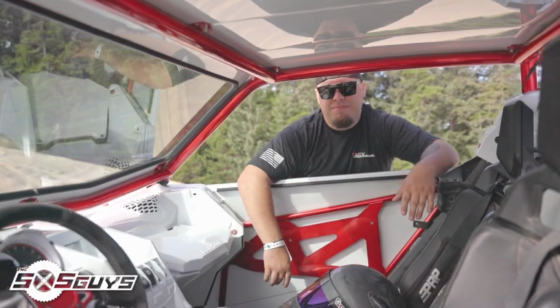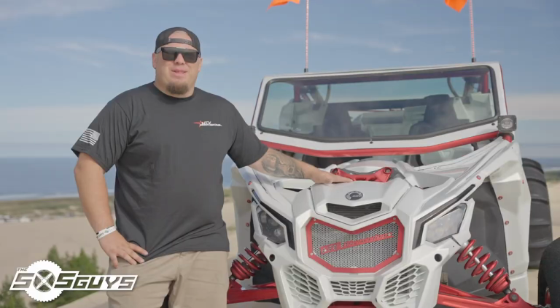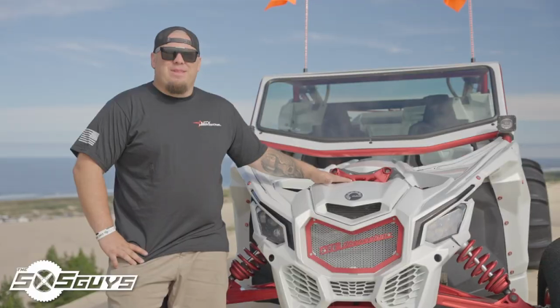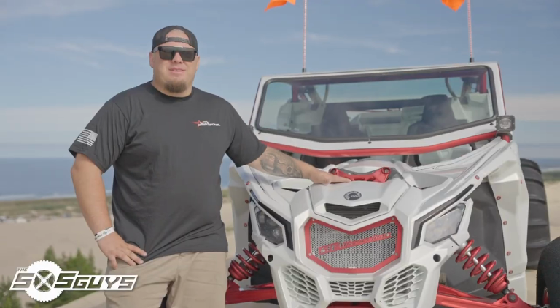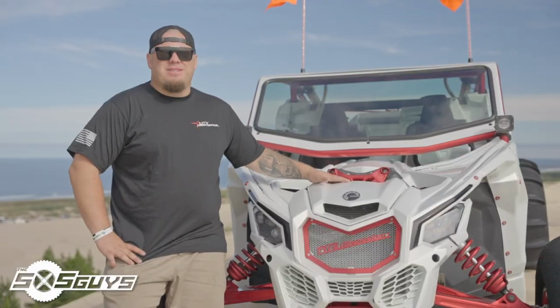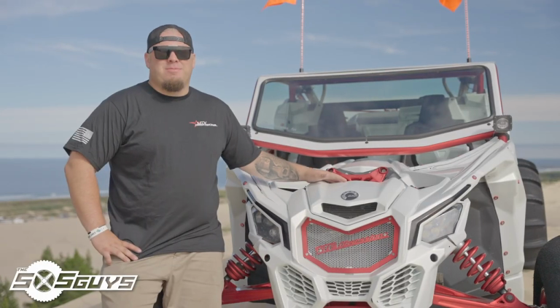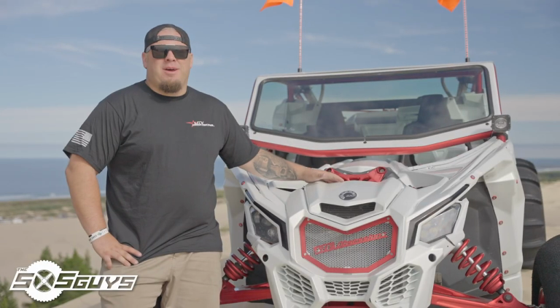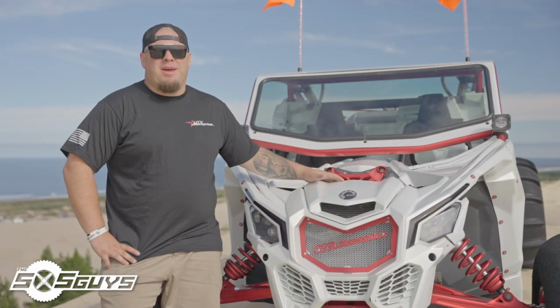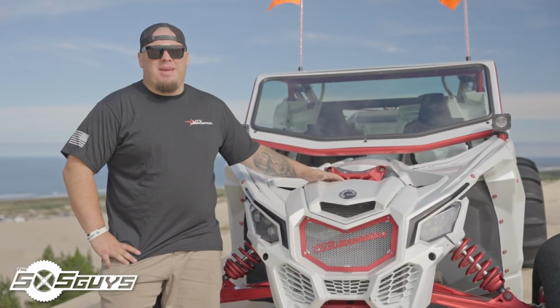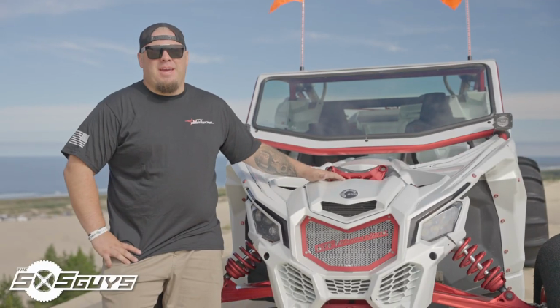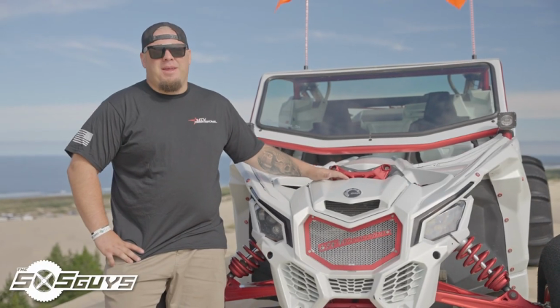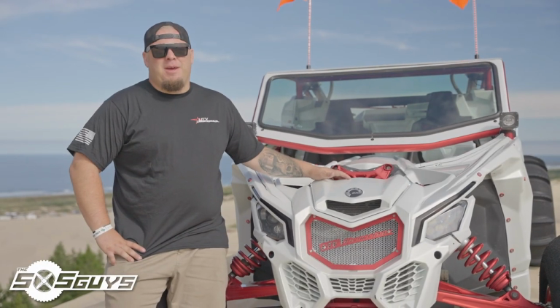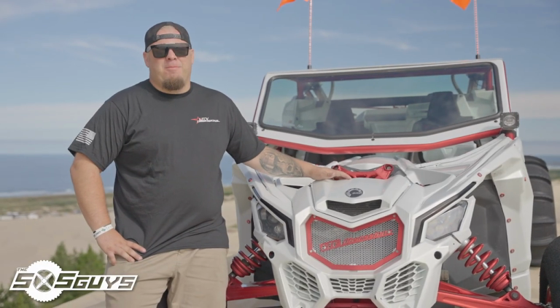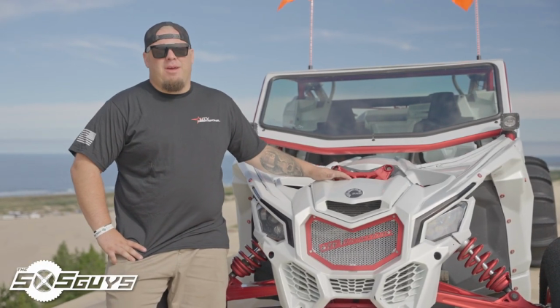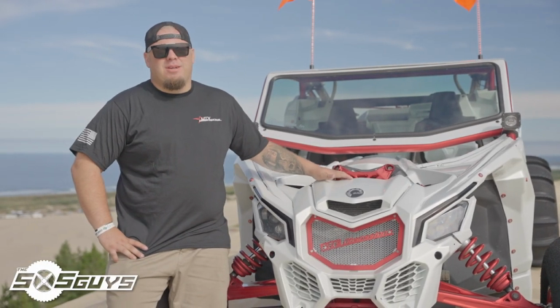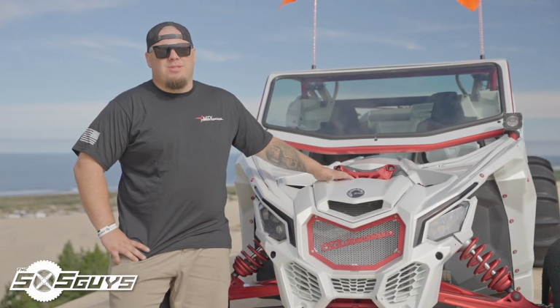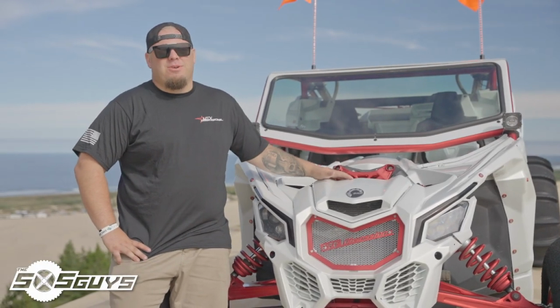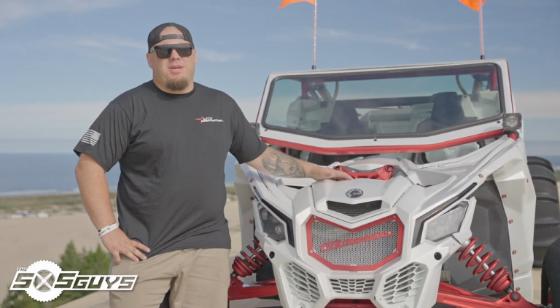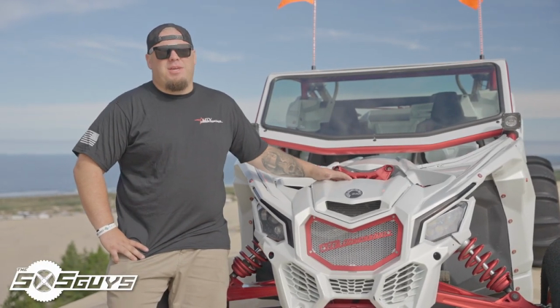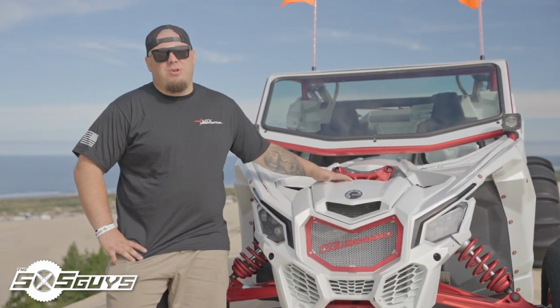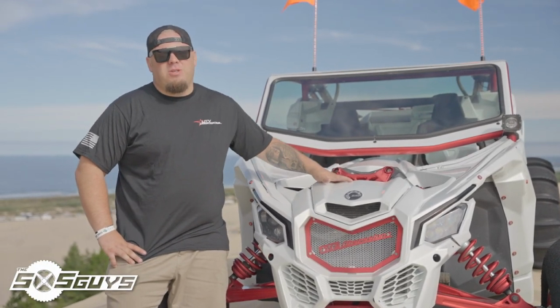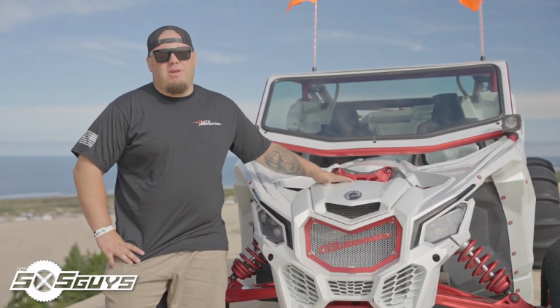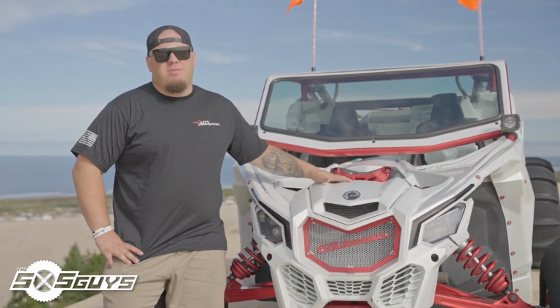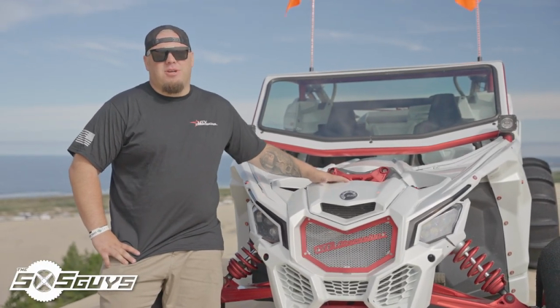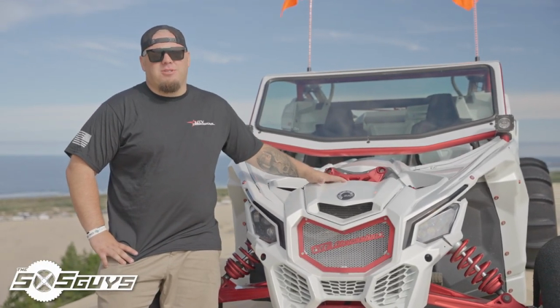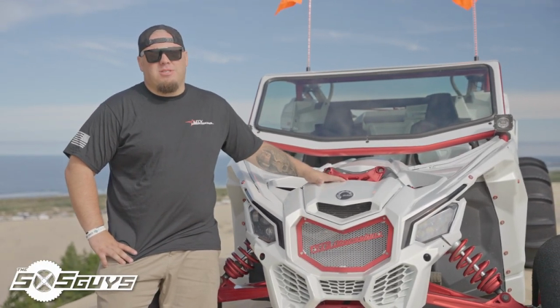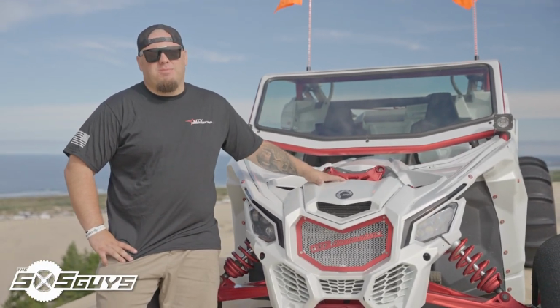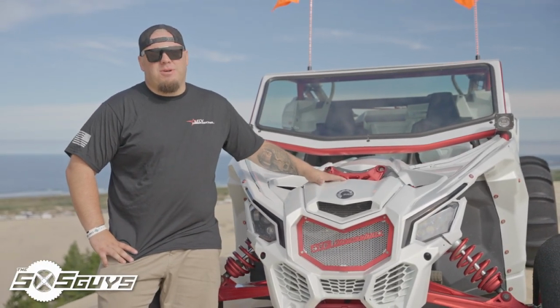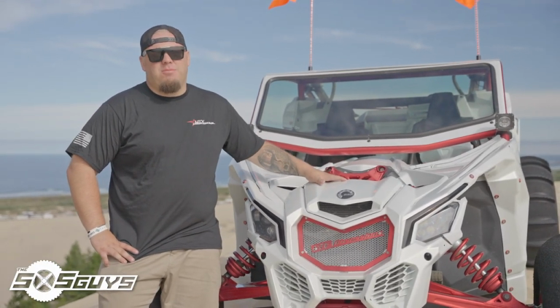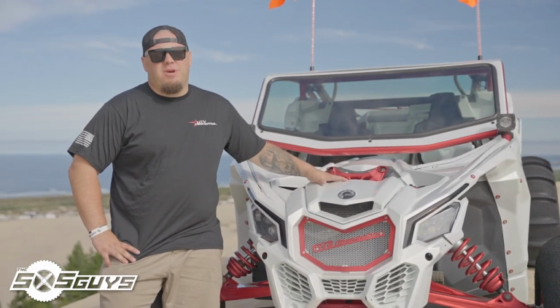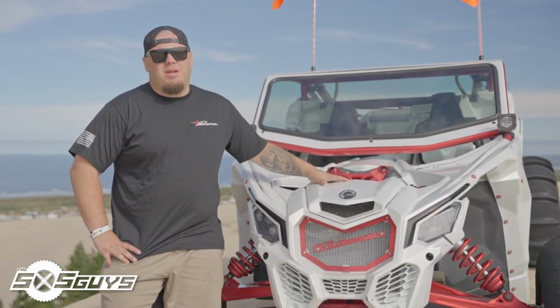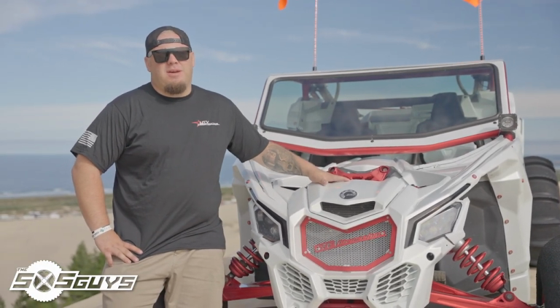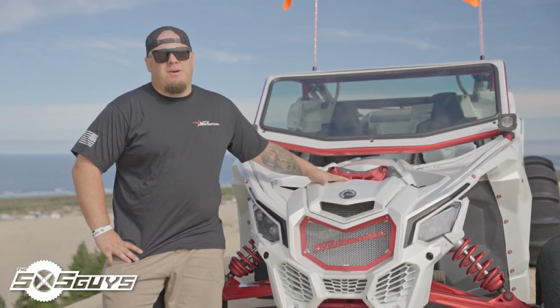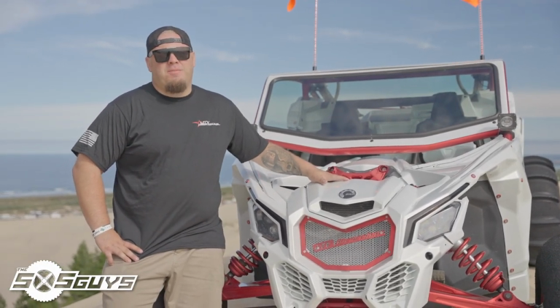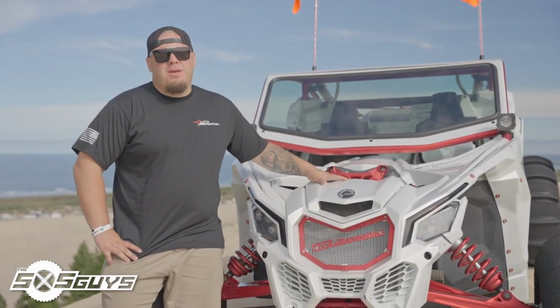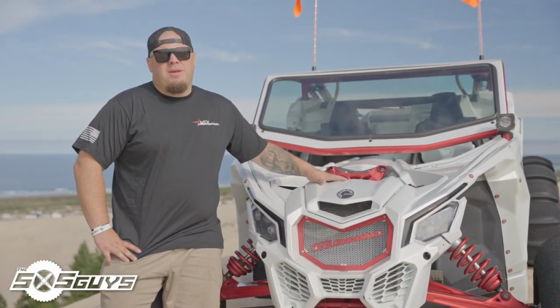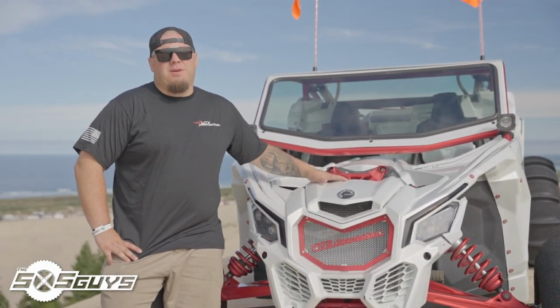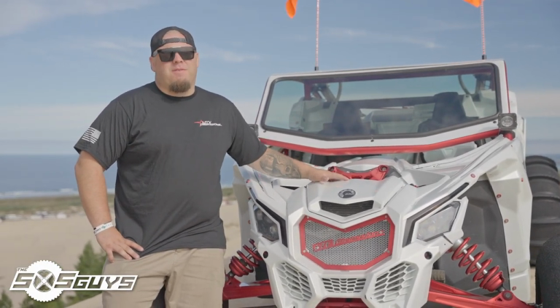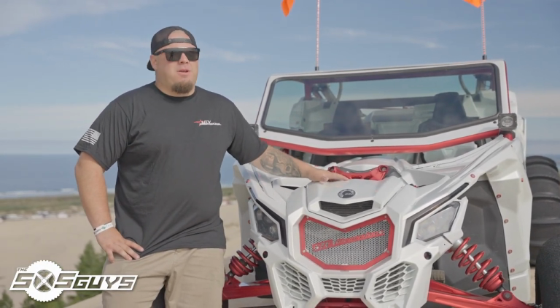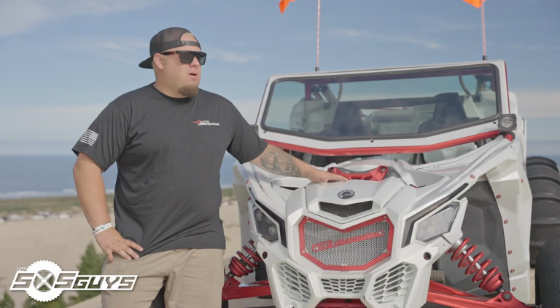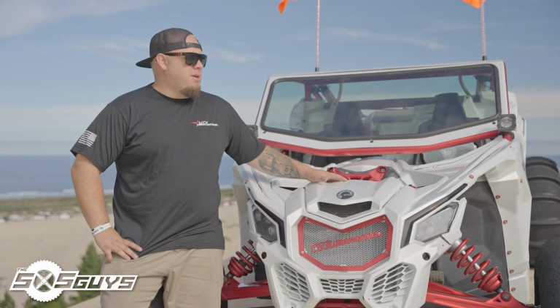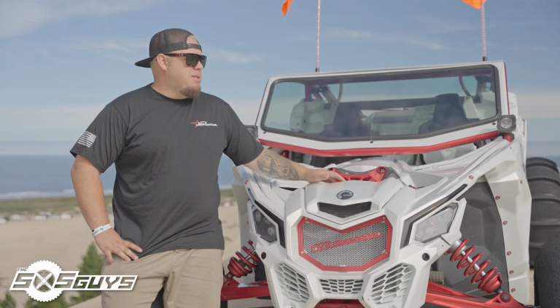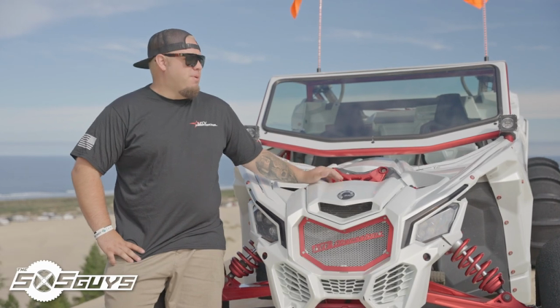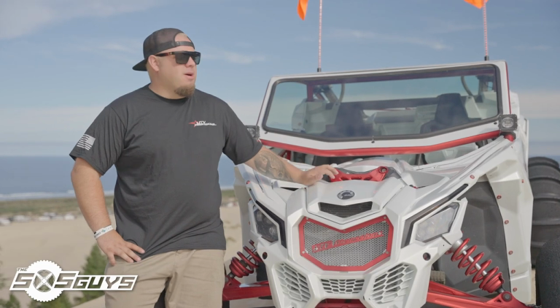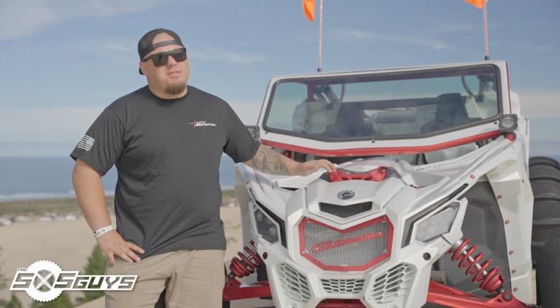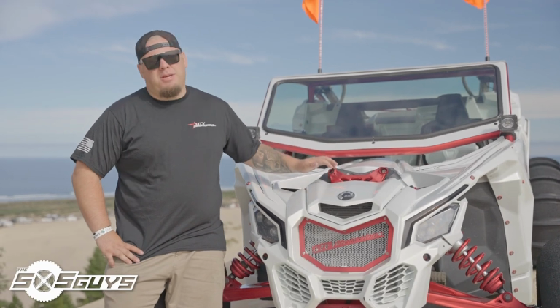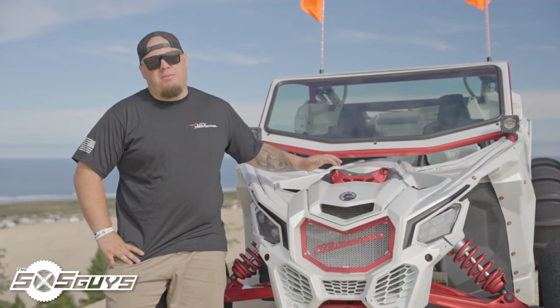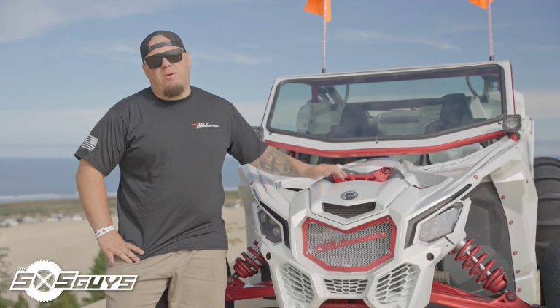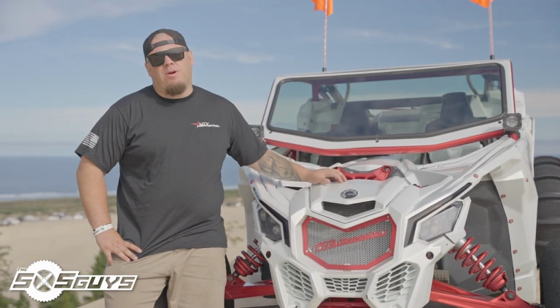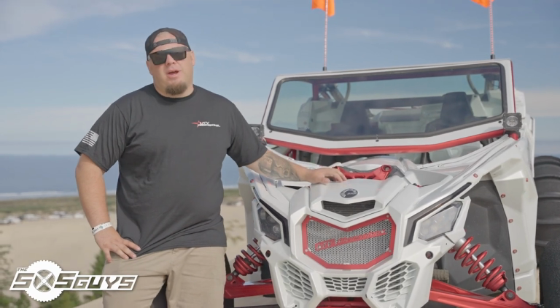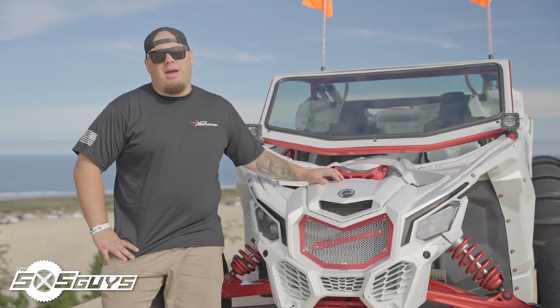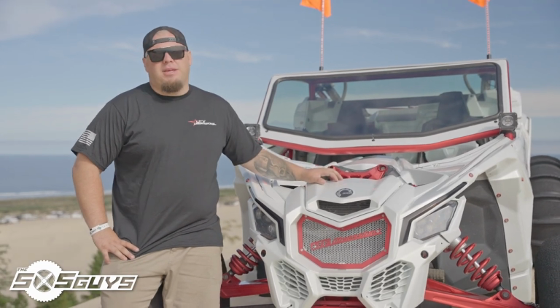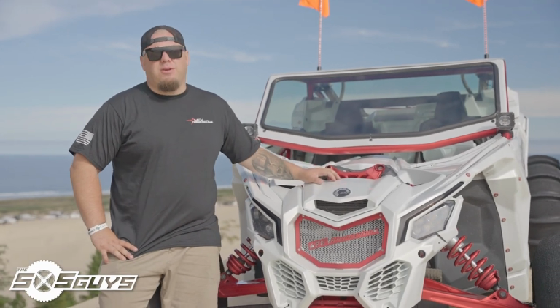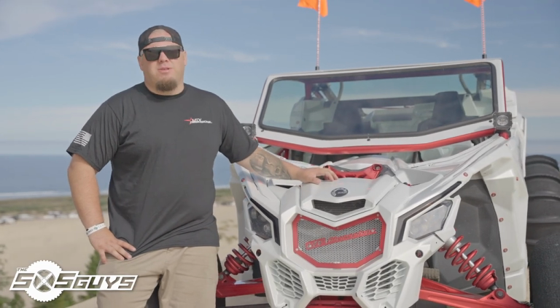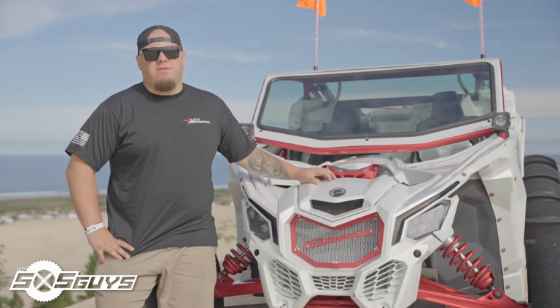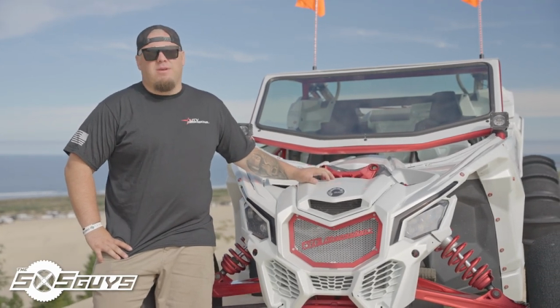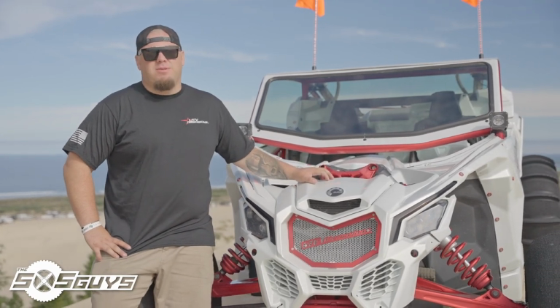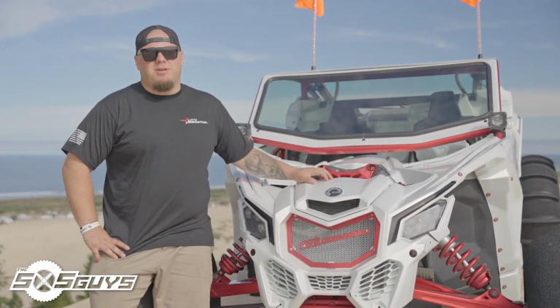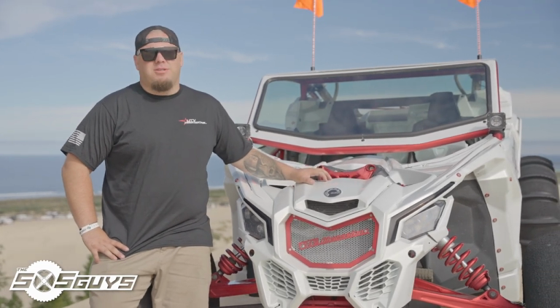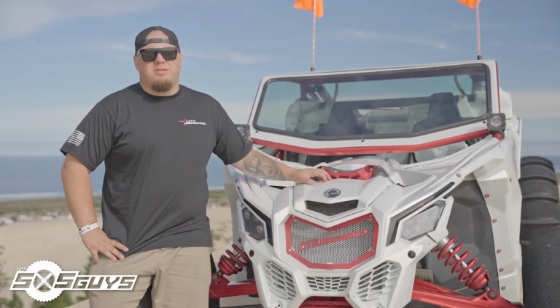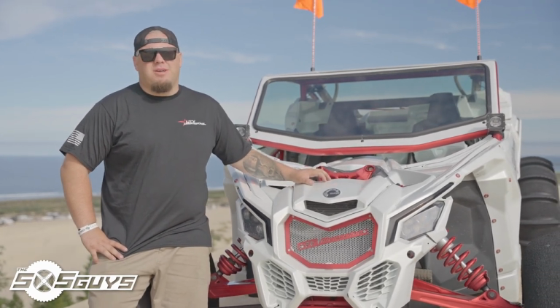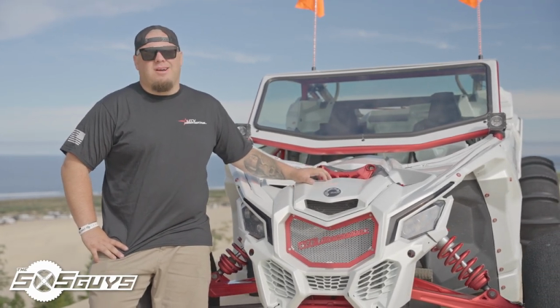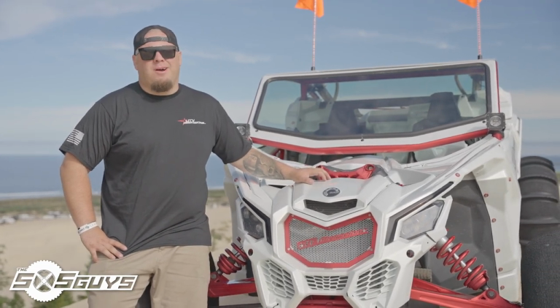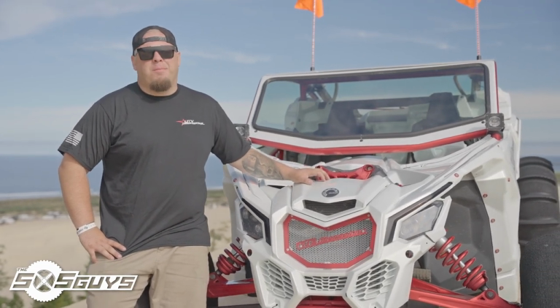This is my Can-Am X3 UTV Obsessions build breakdown. You can find all these parts and more at UTVObsessions.com.